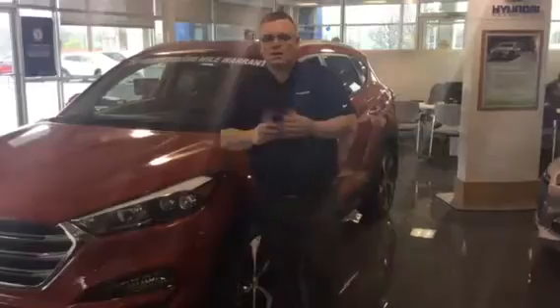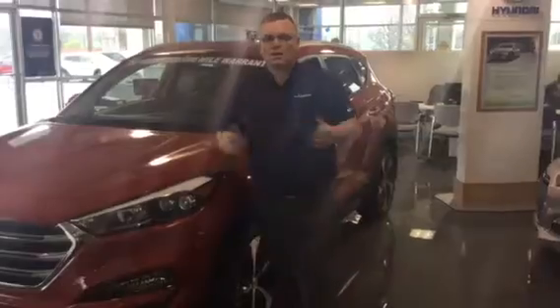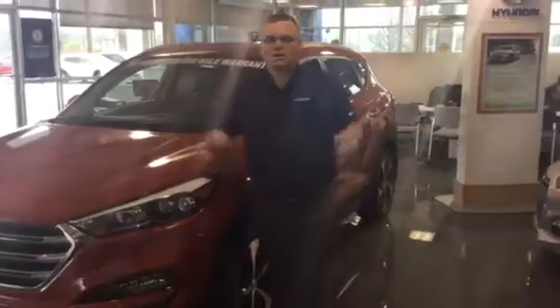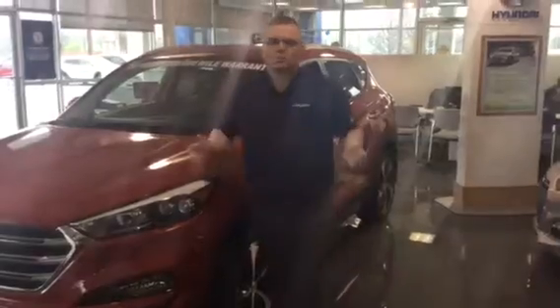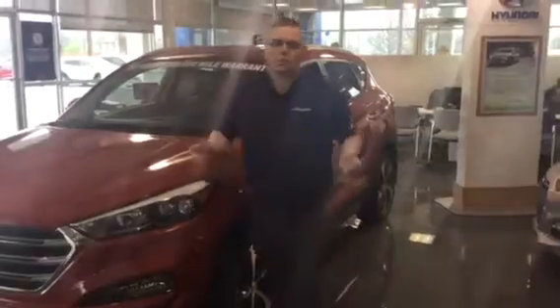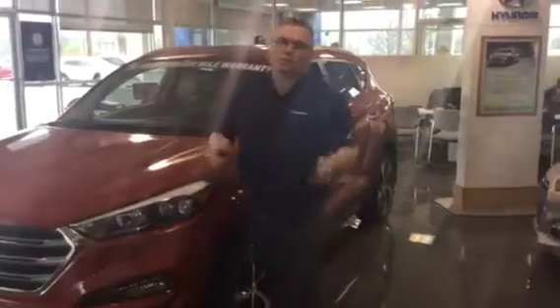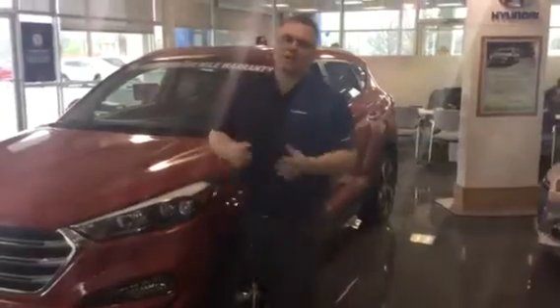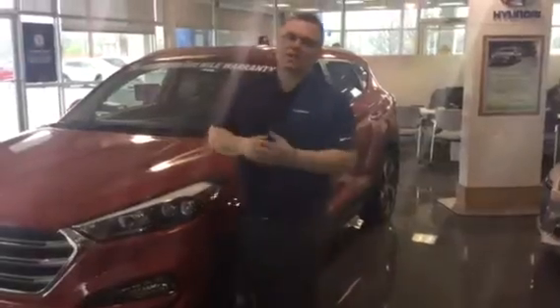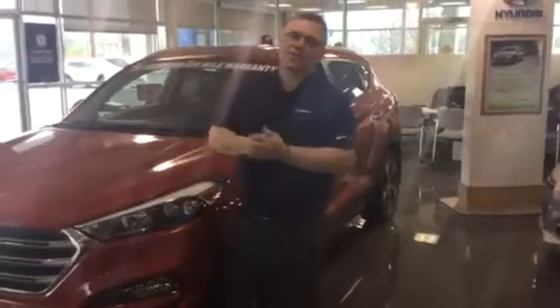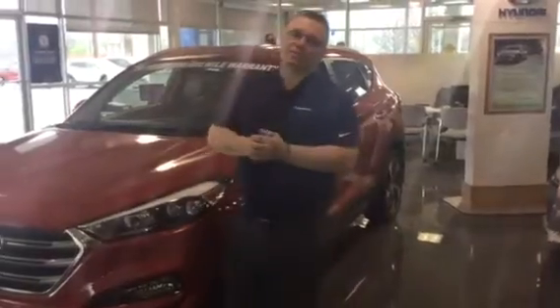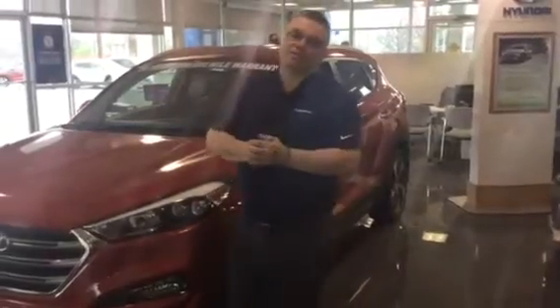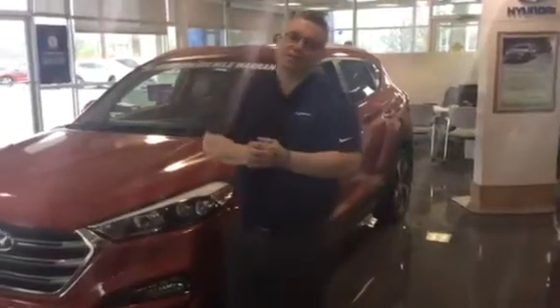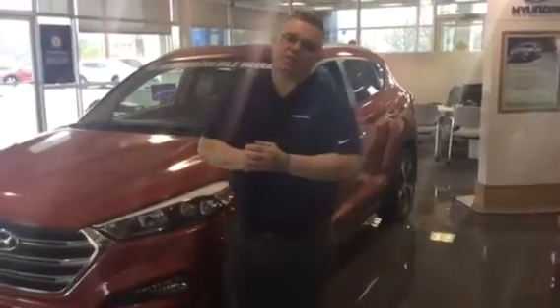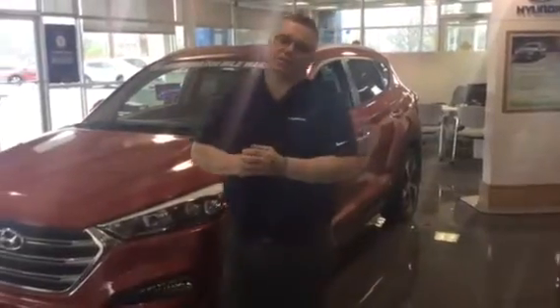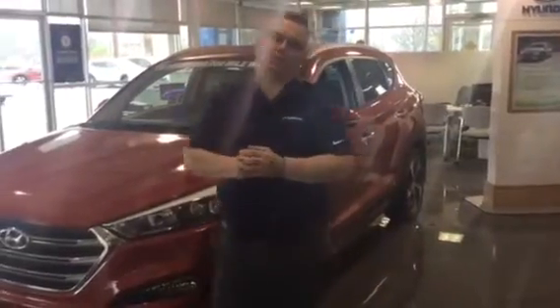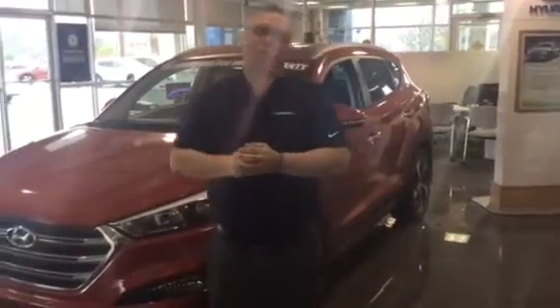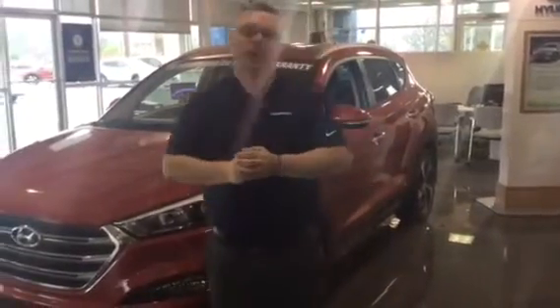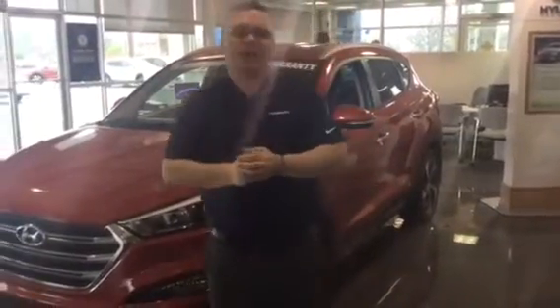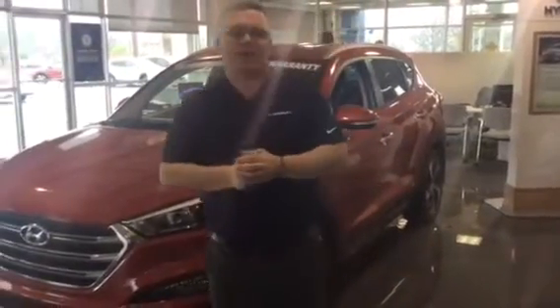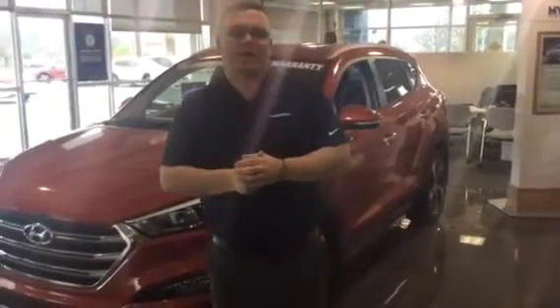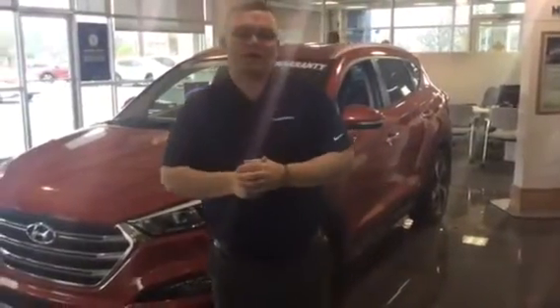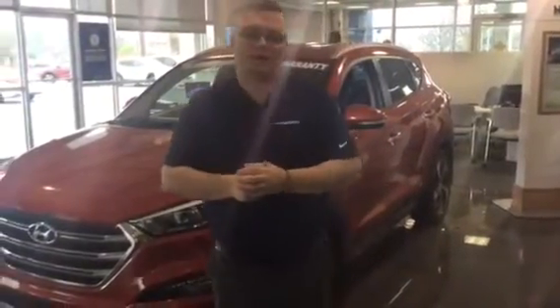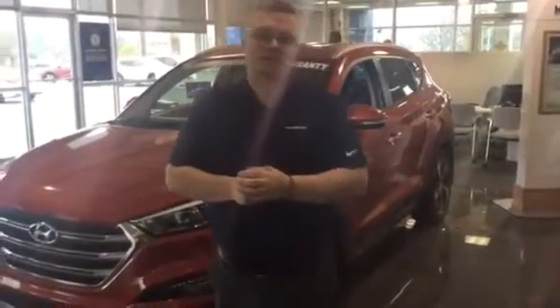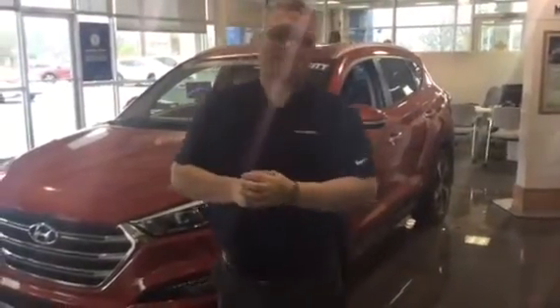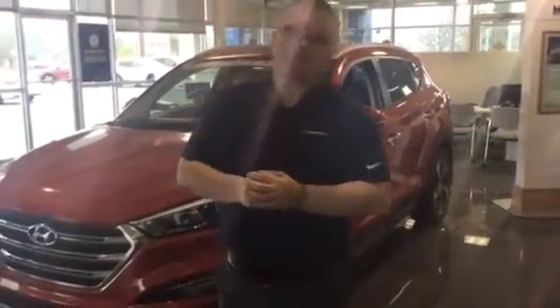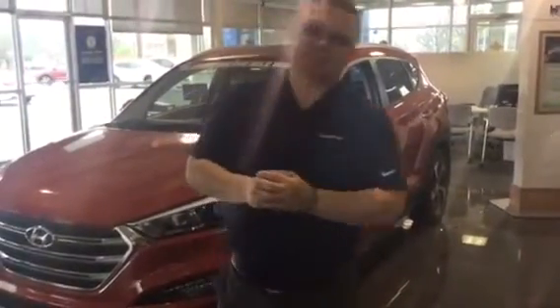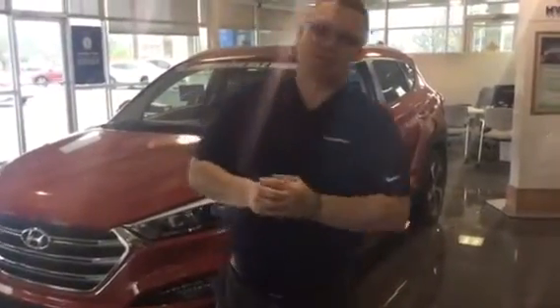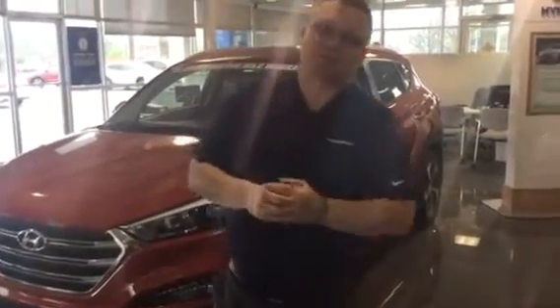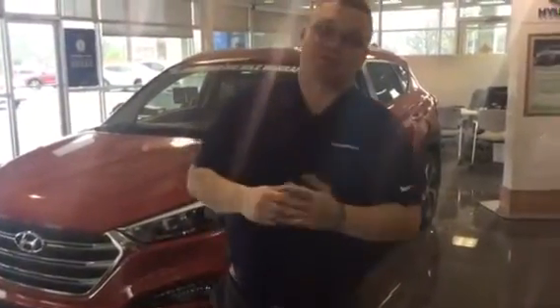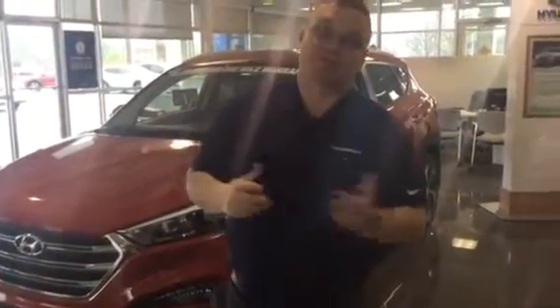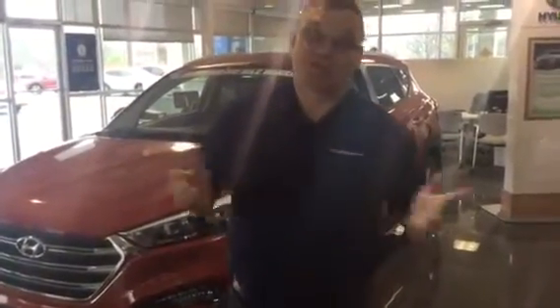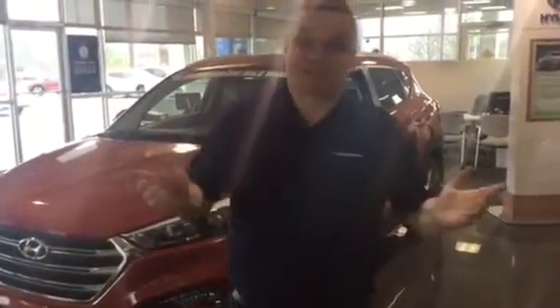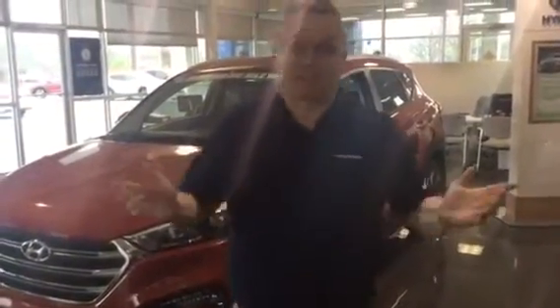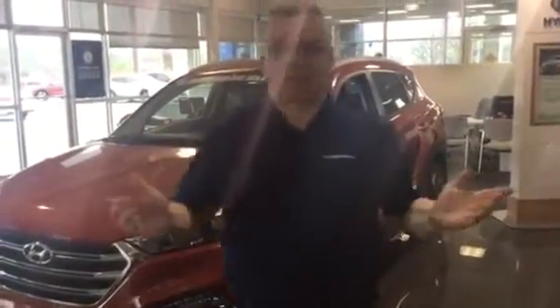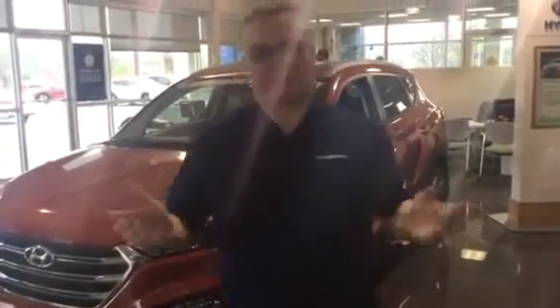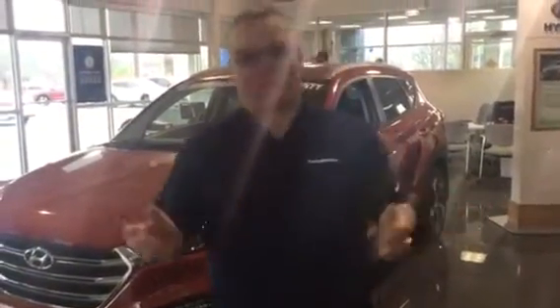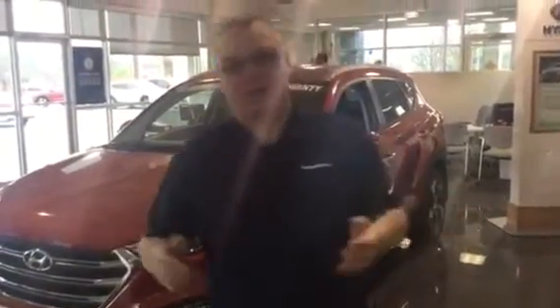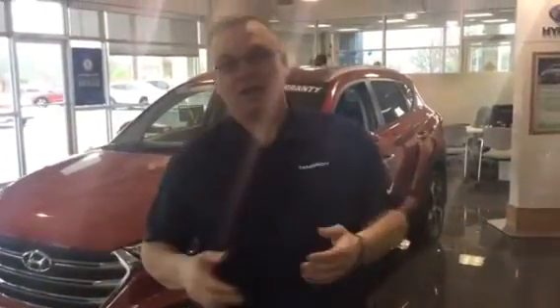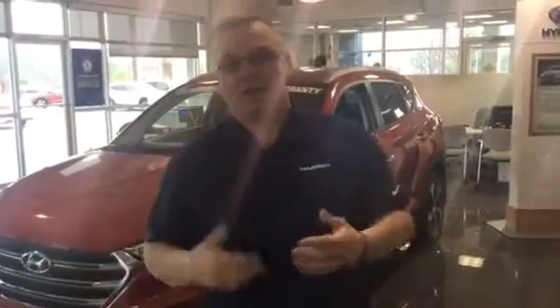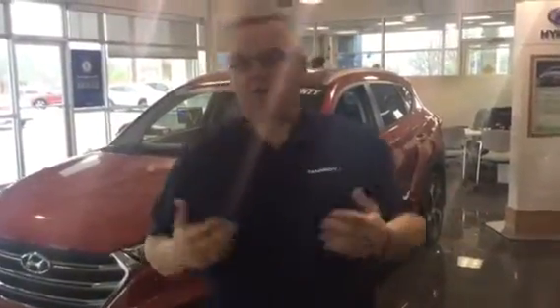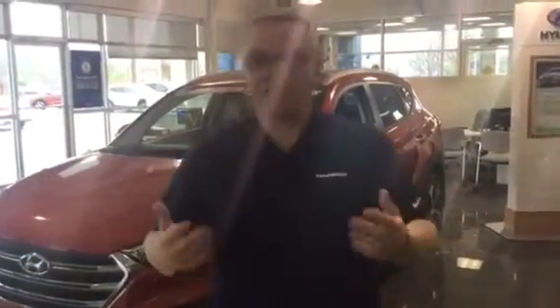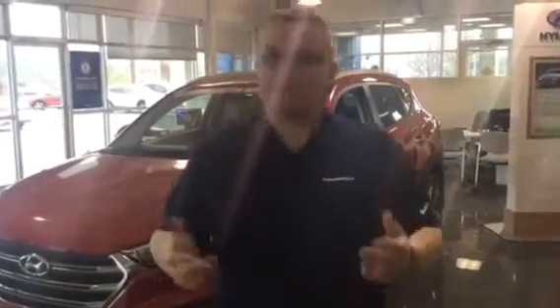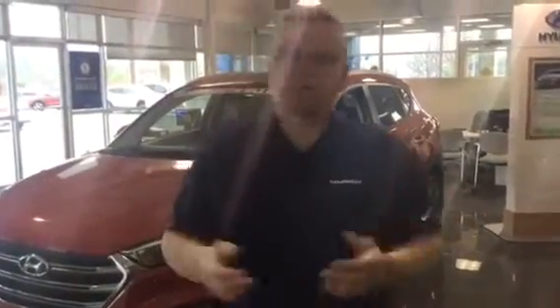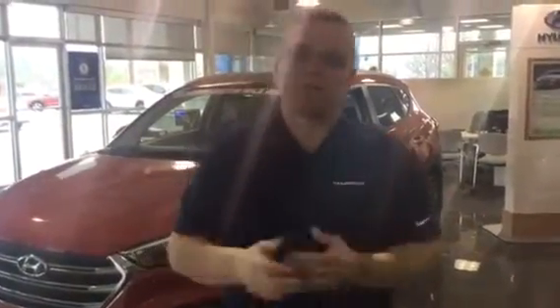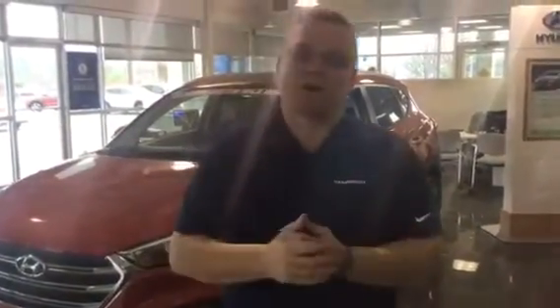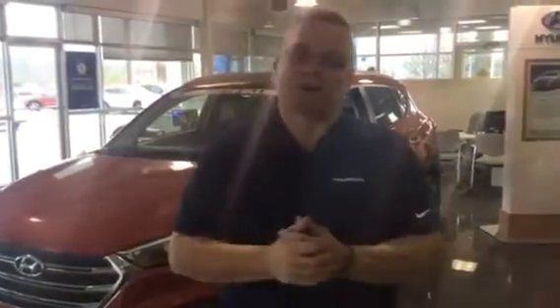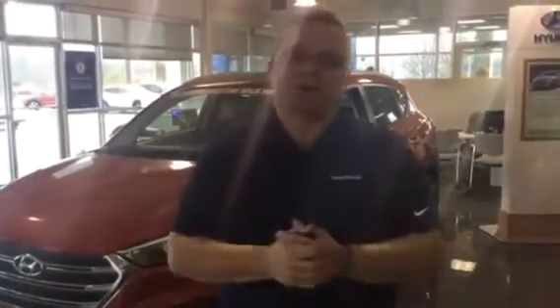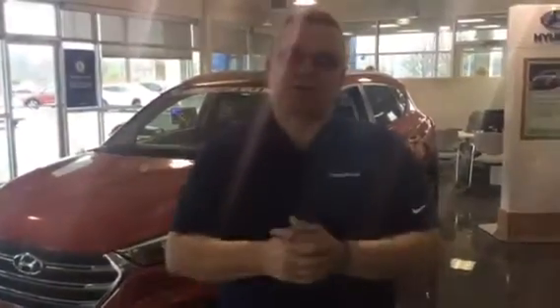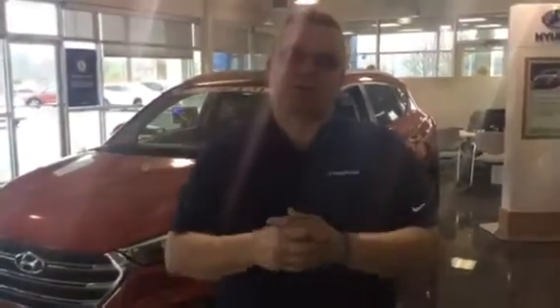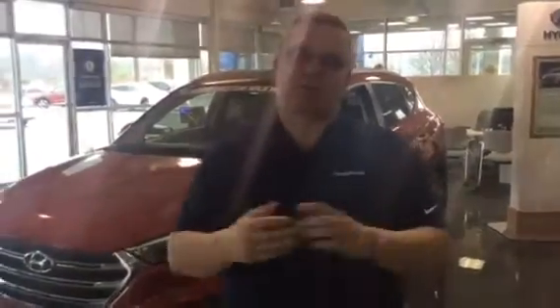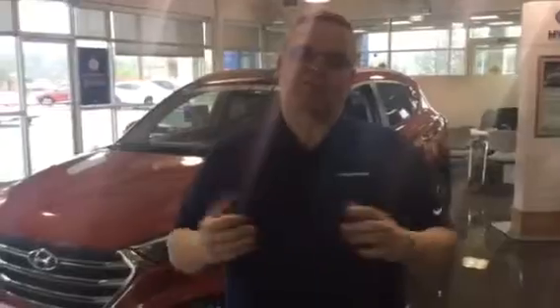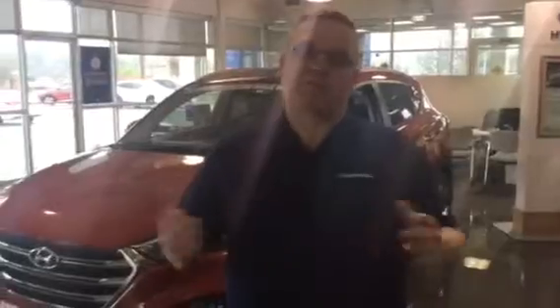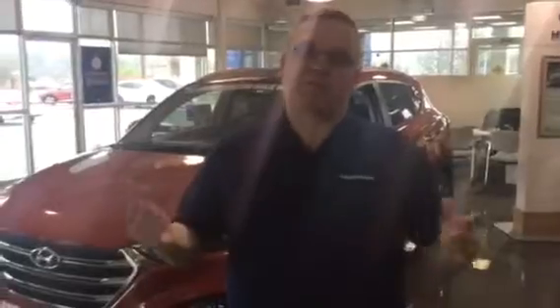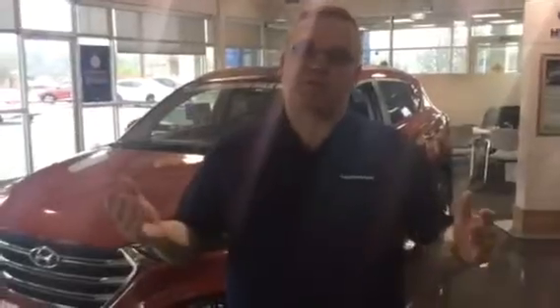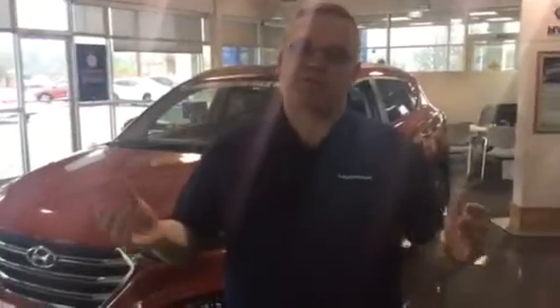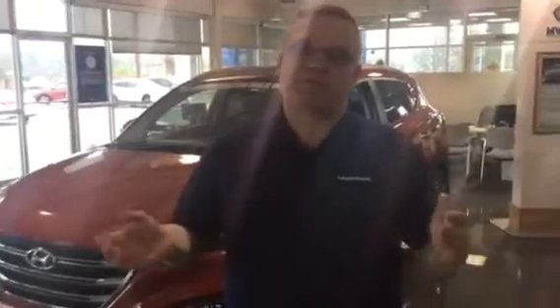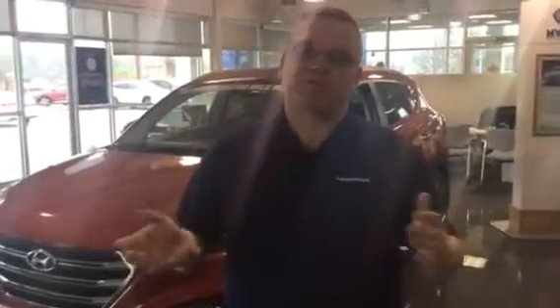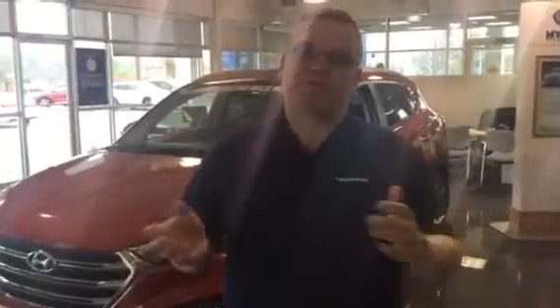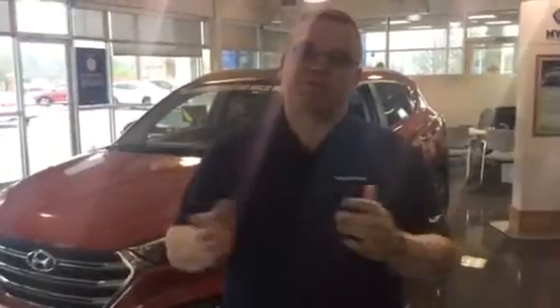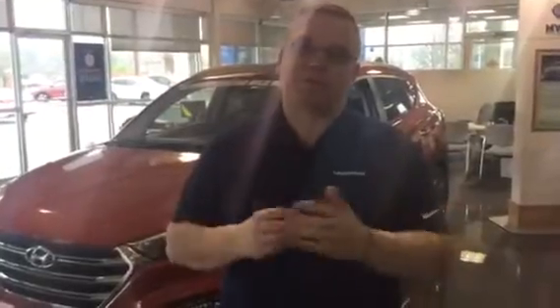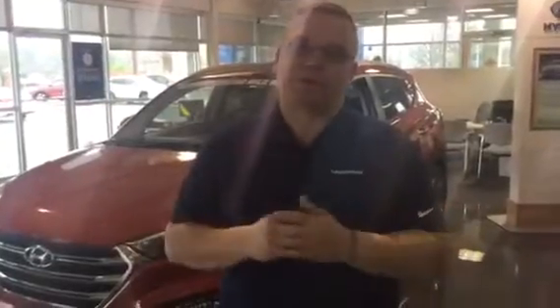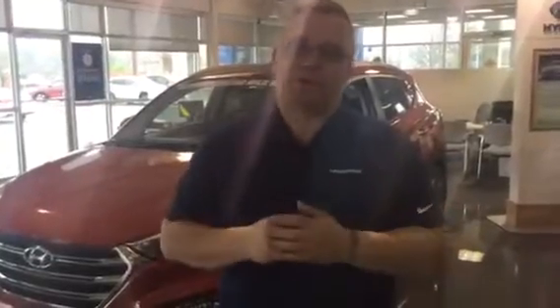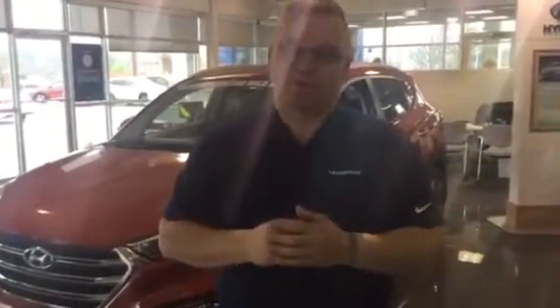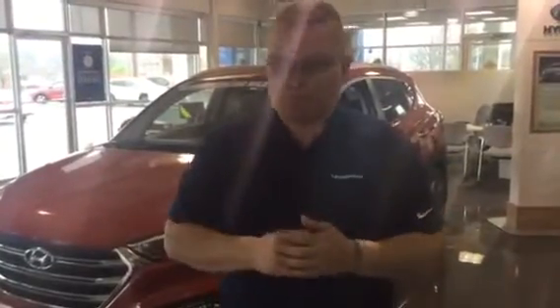Good morning Cary, and thank you for being quiet about the Hyundai Tucson and Santa Fe. My name's Mark, and I'm going to give you a brief overview on both of them.